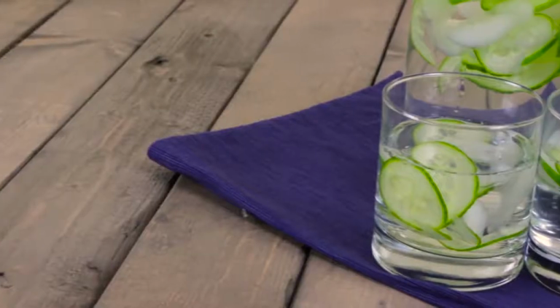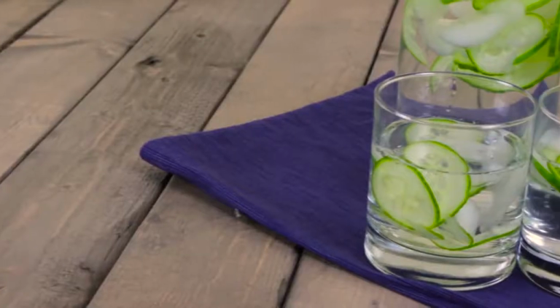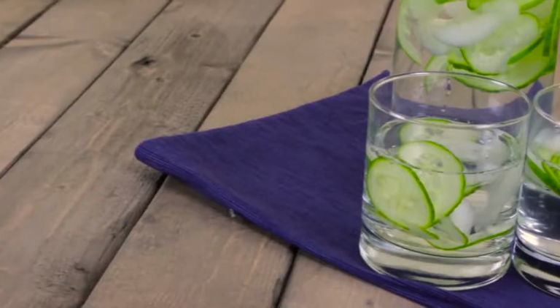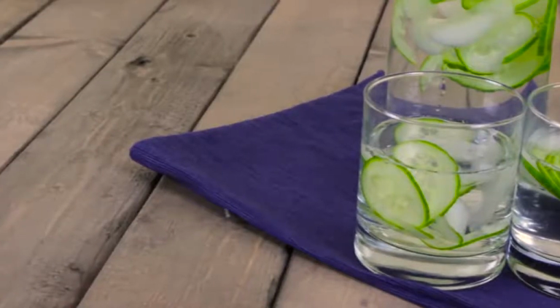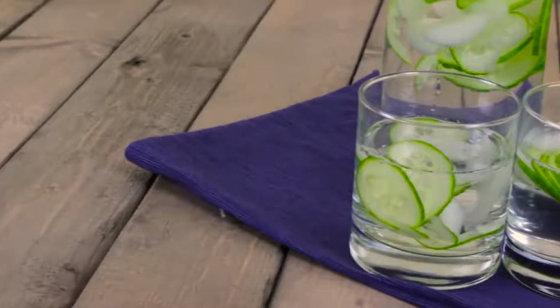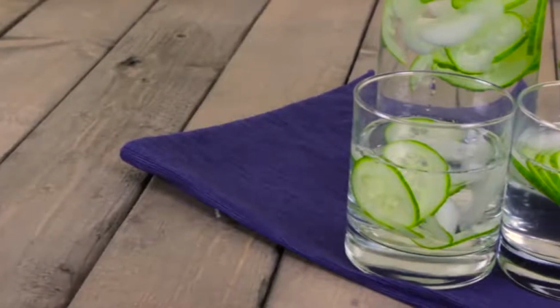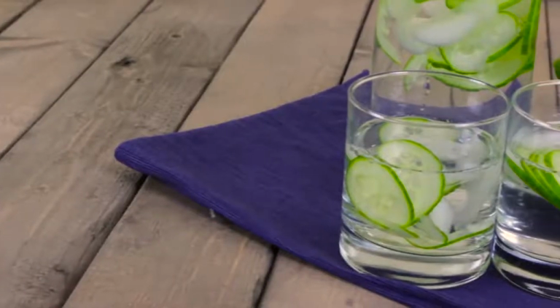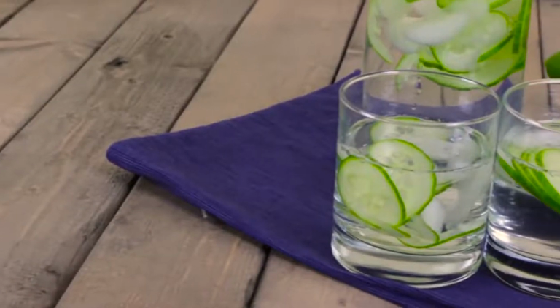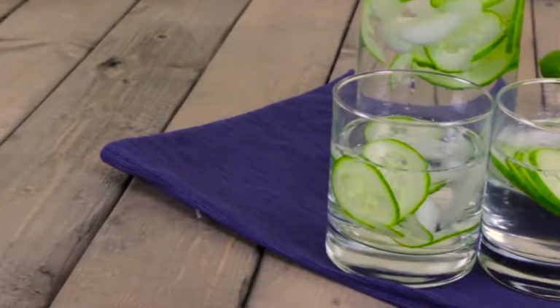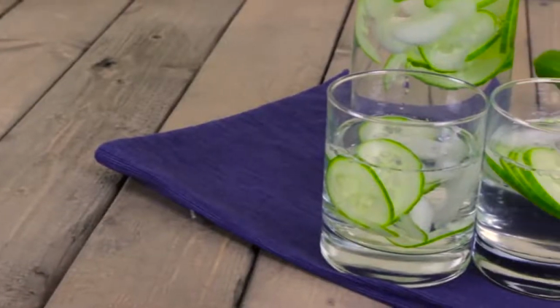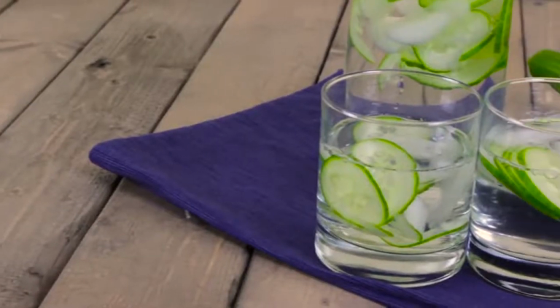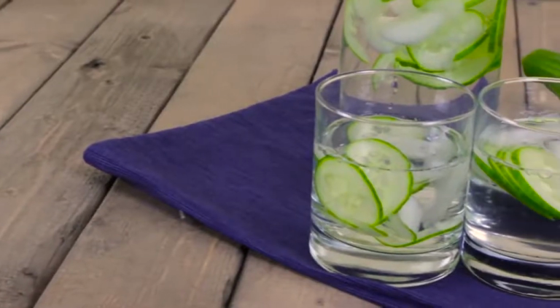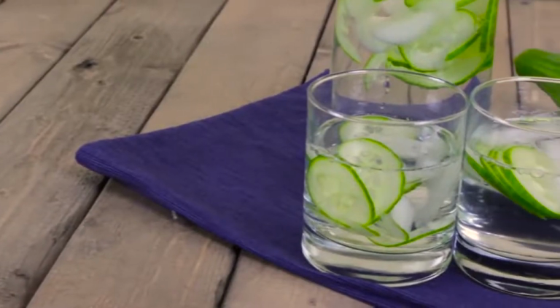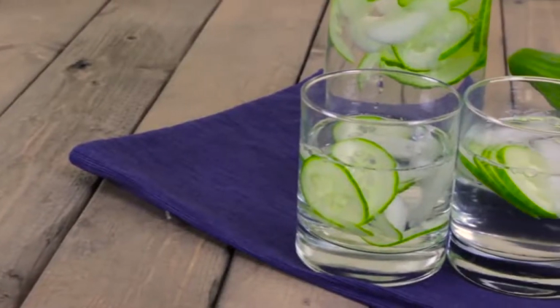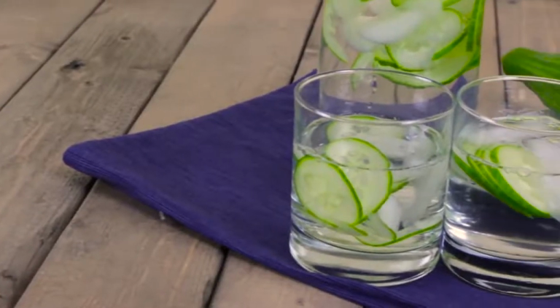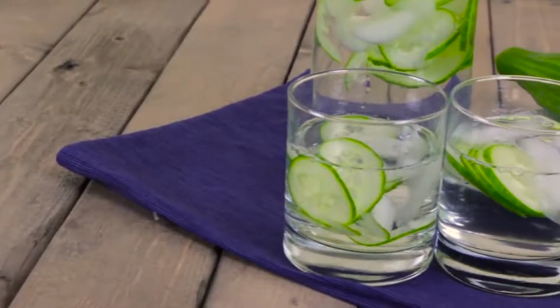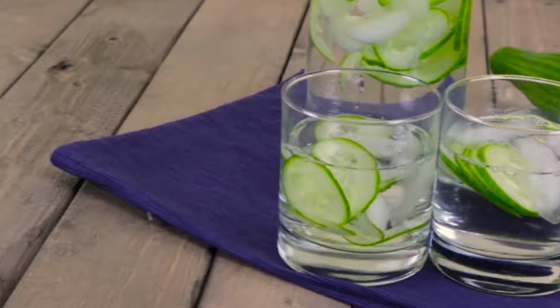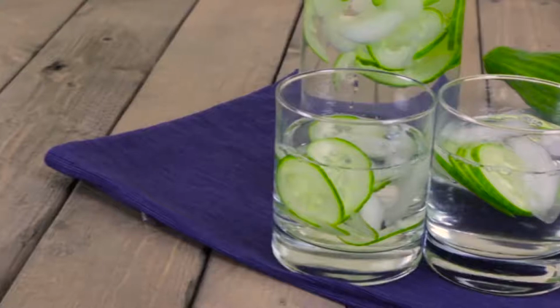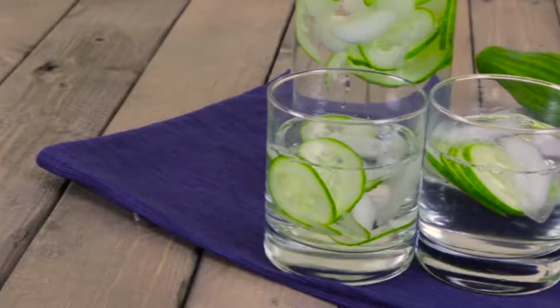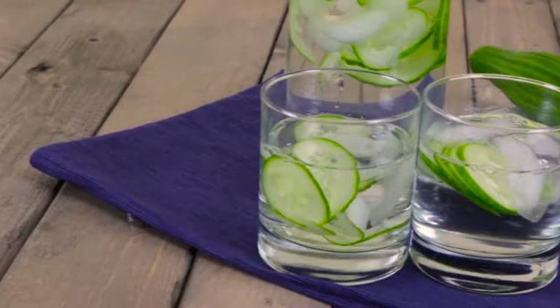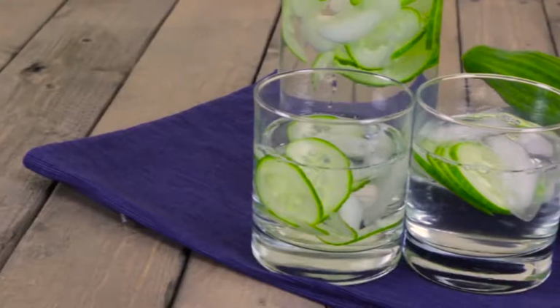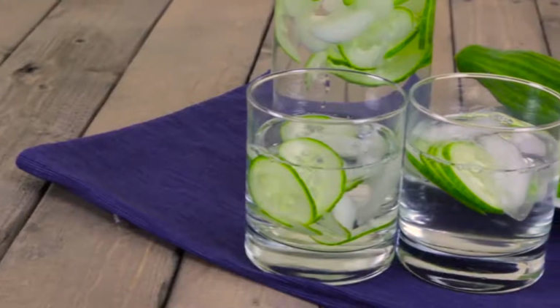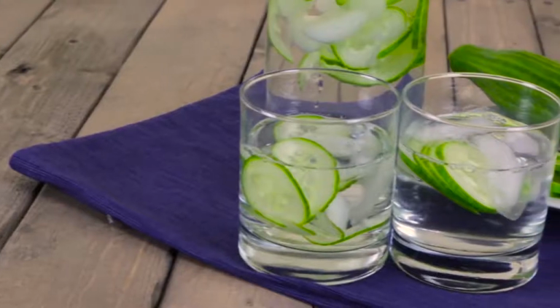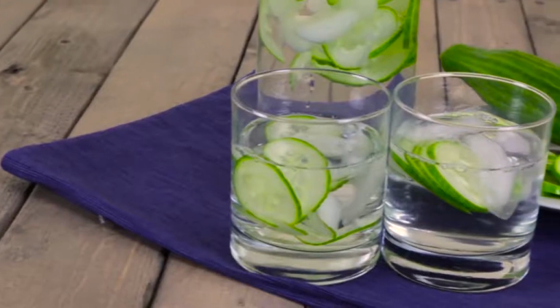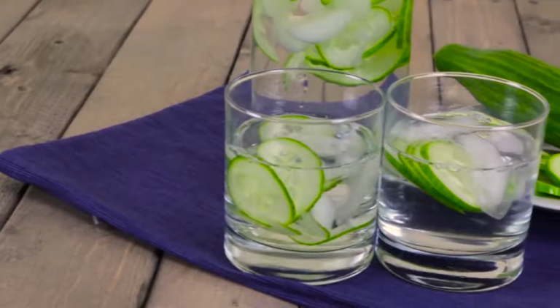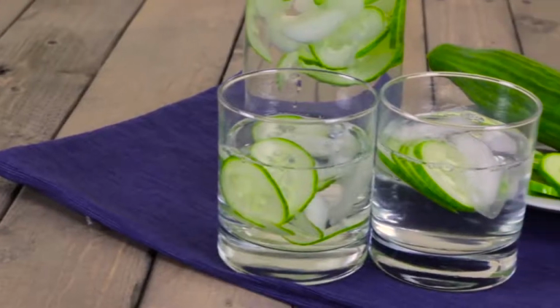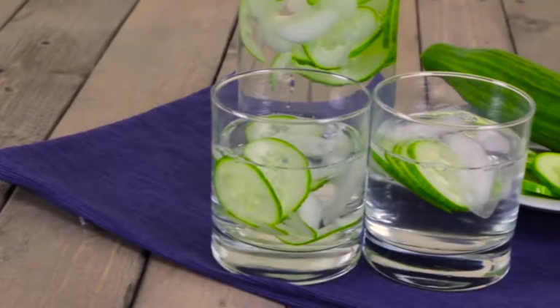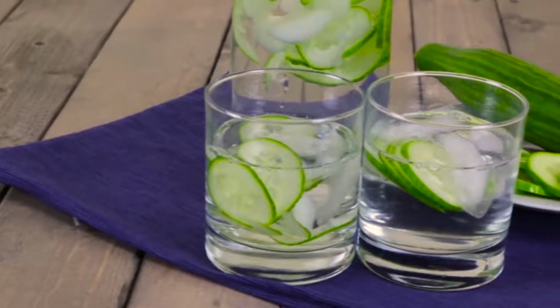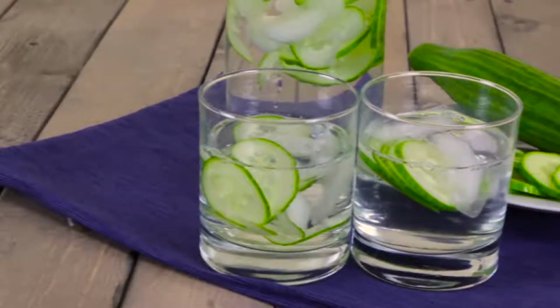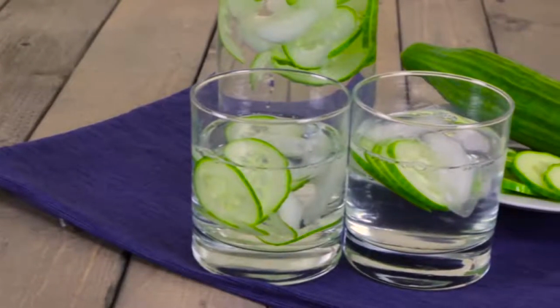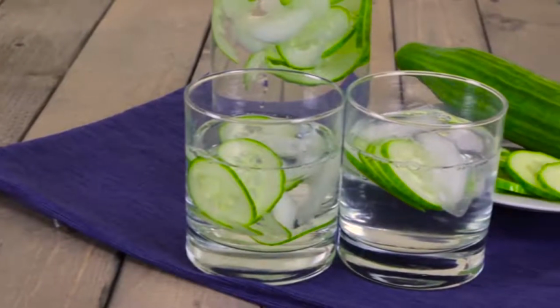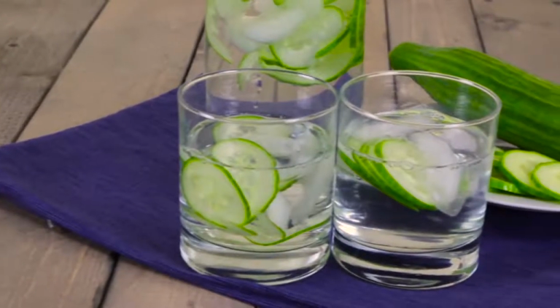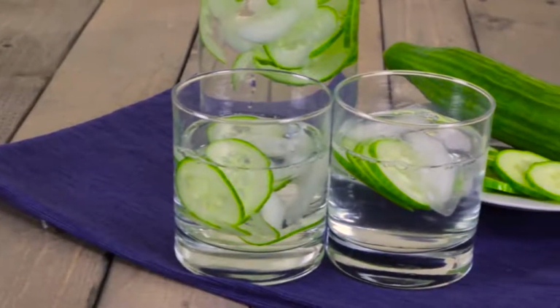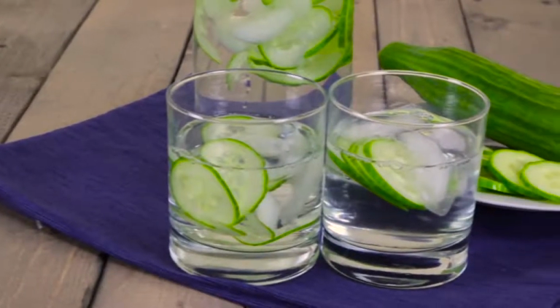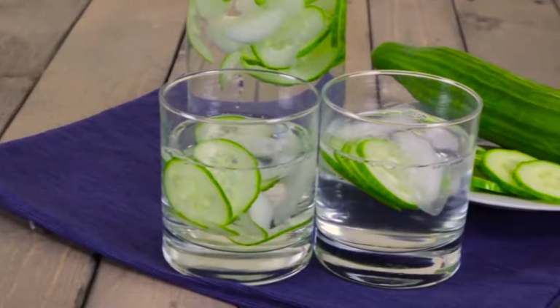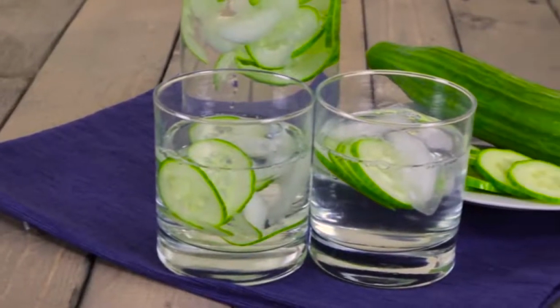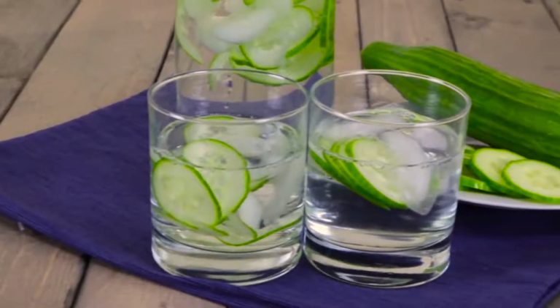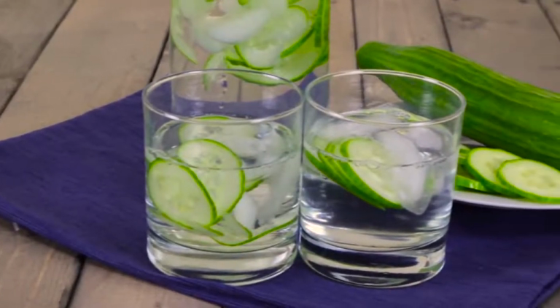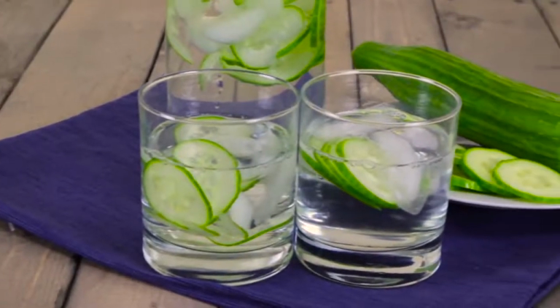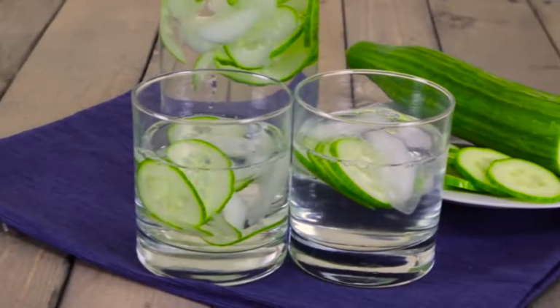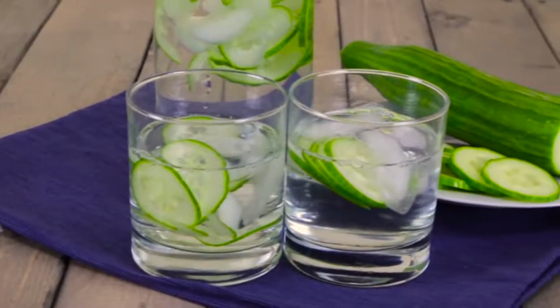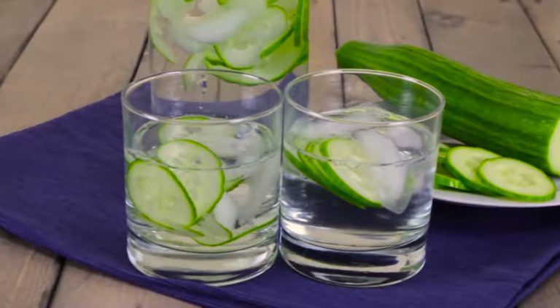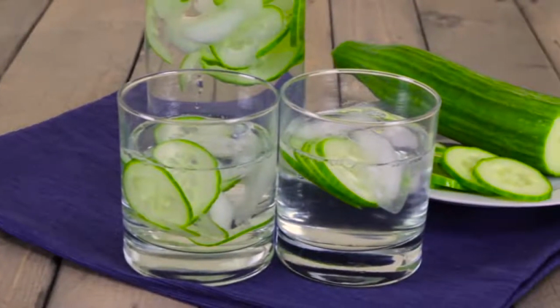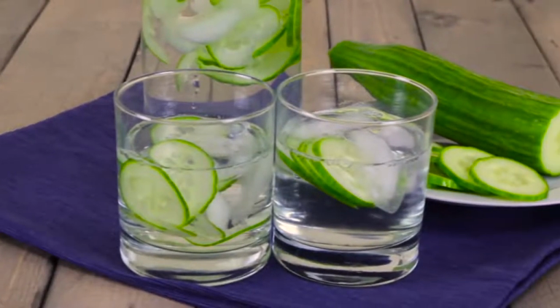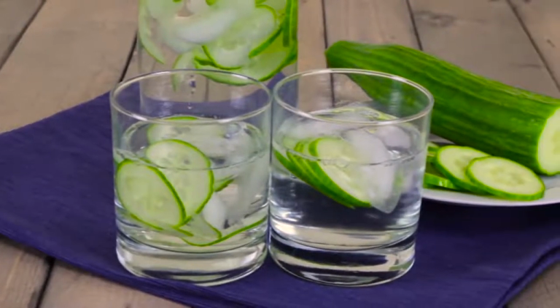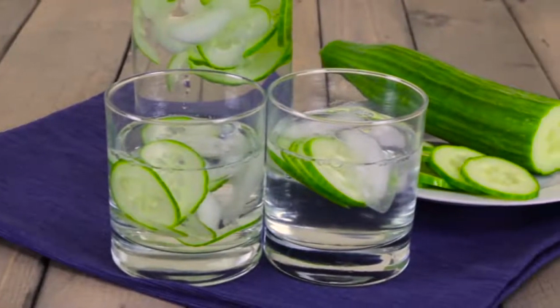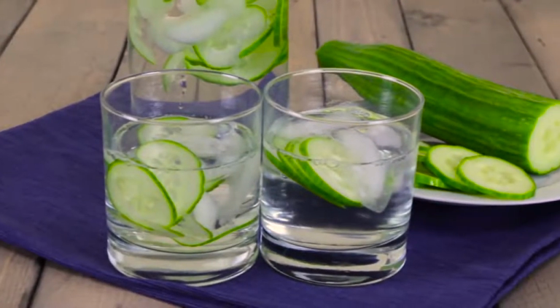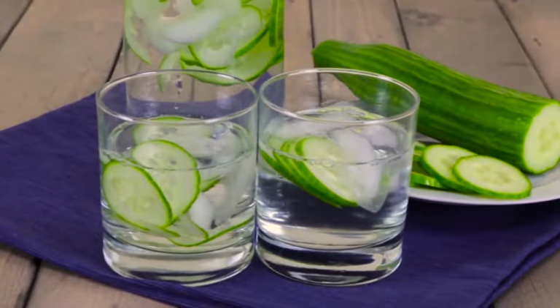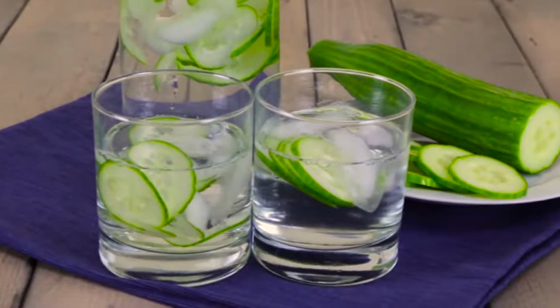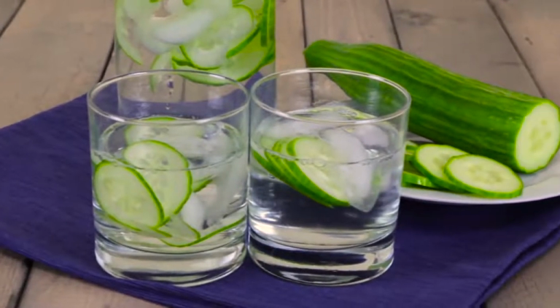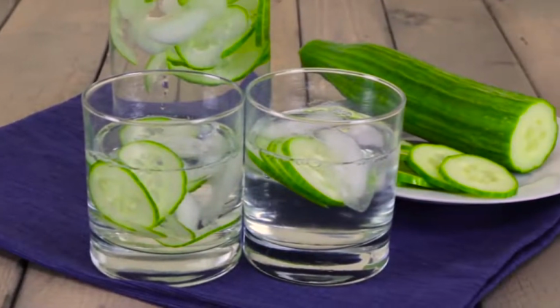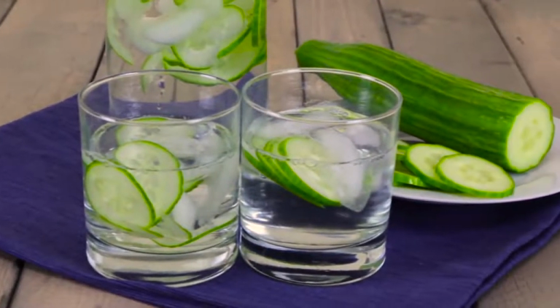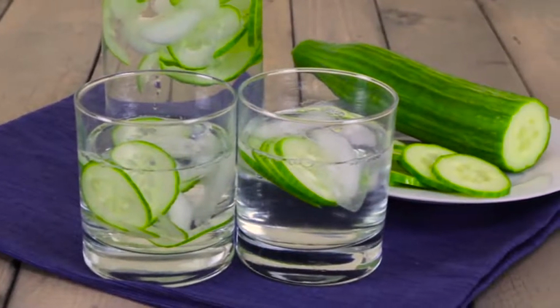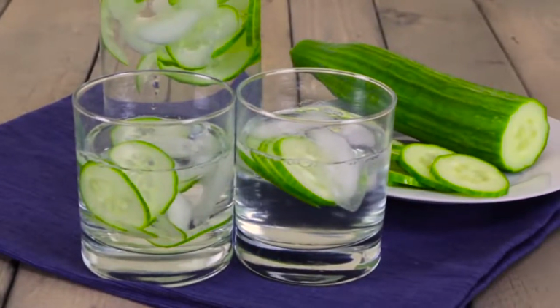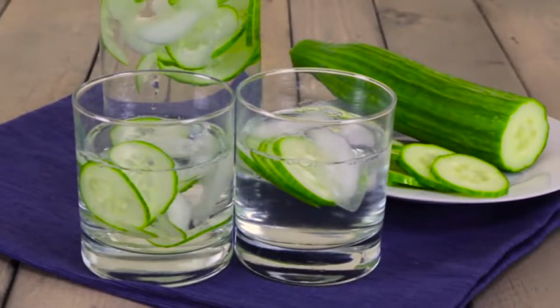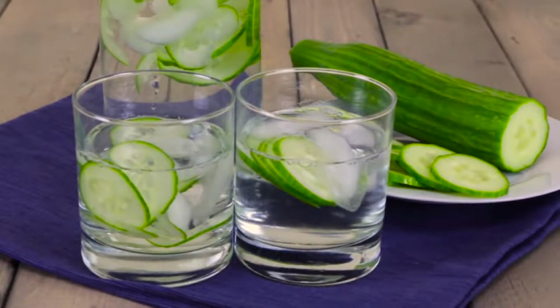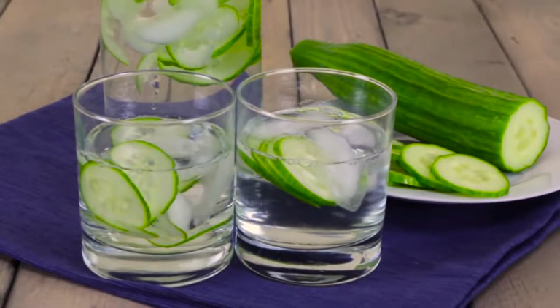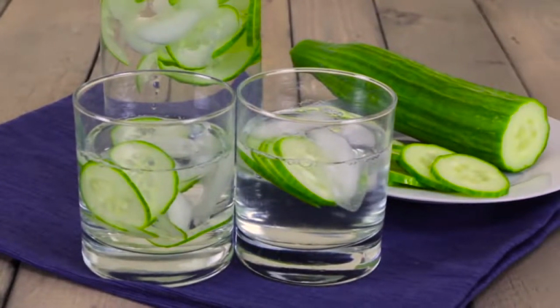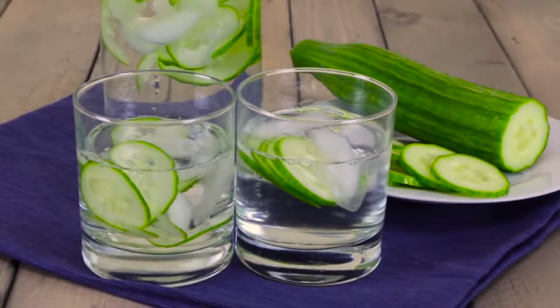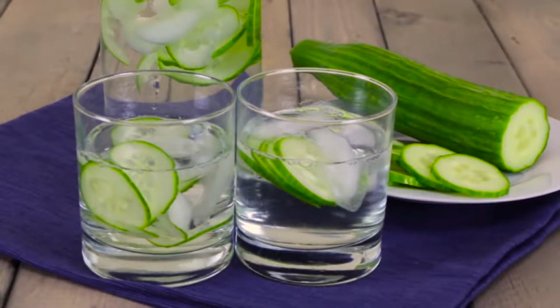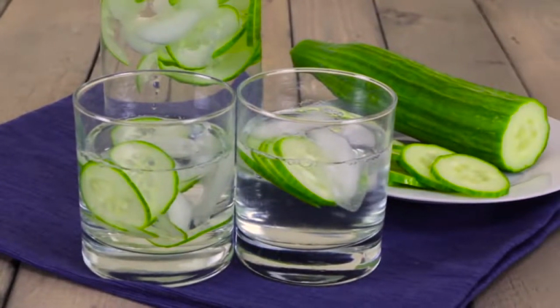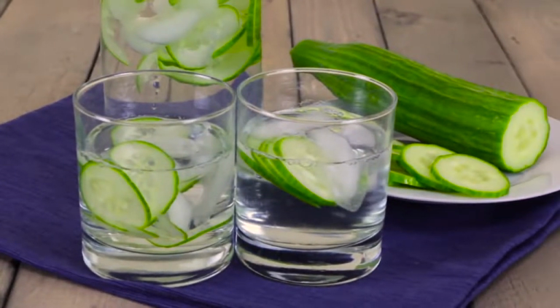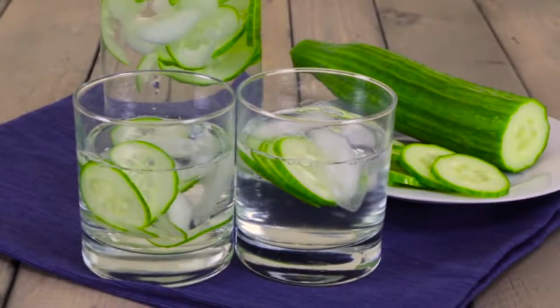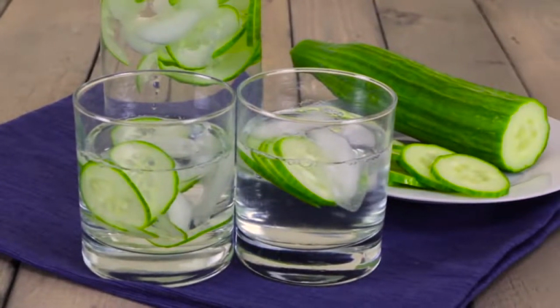For a delicious cucumber water, simply add two thinly sliced medium cucumbers into a pitcher, cover with ice and fill with water.